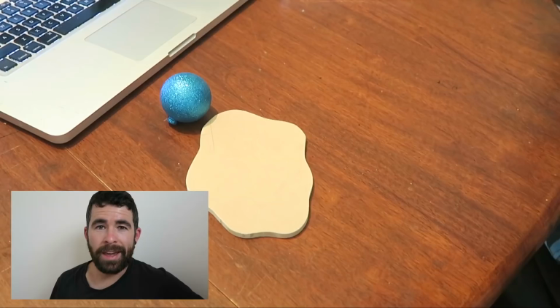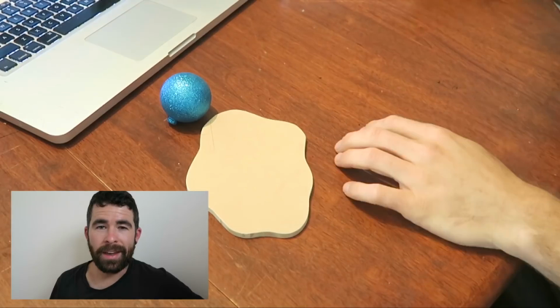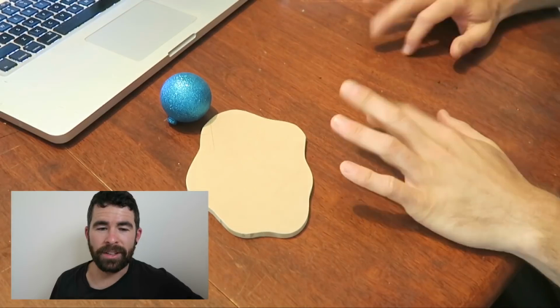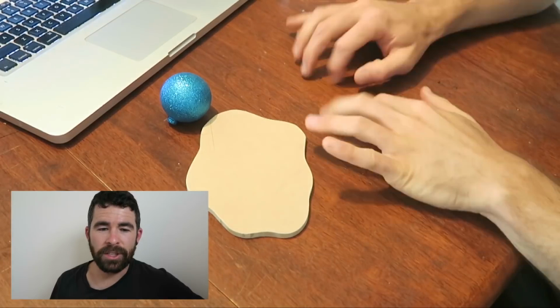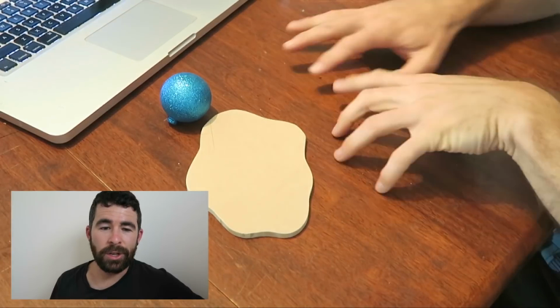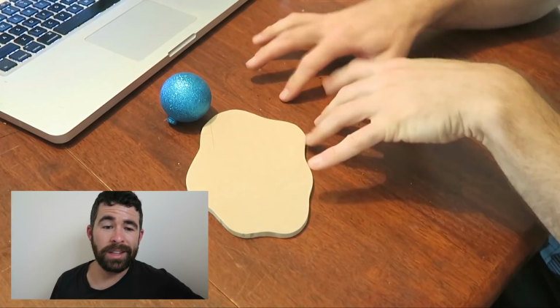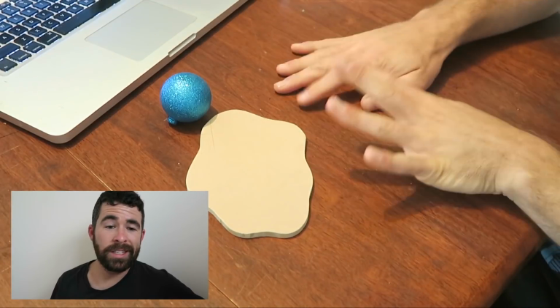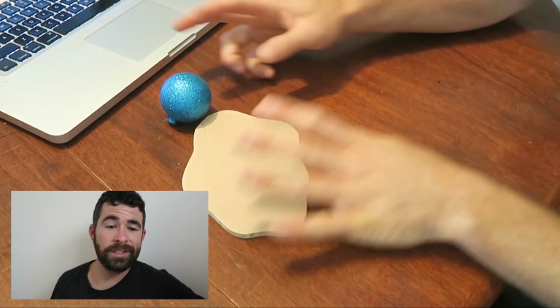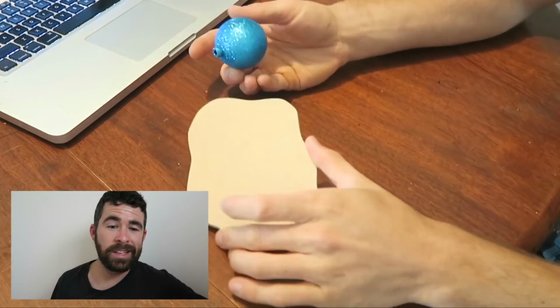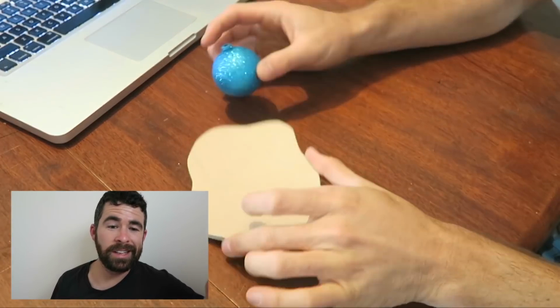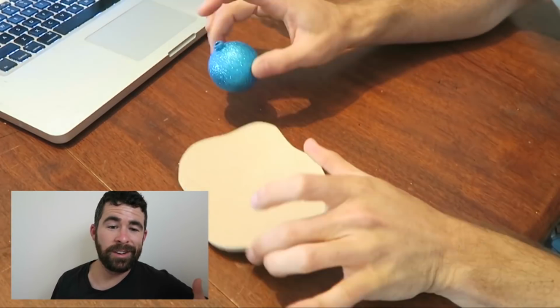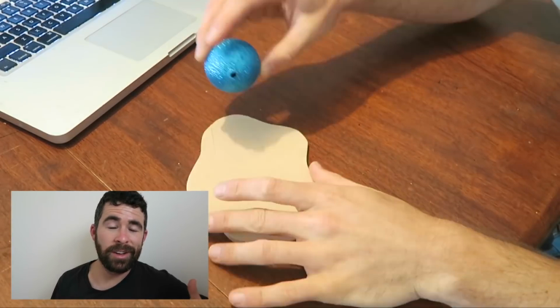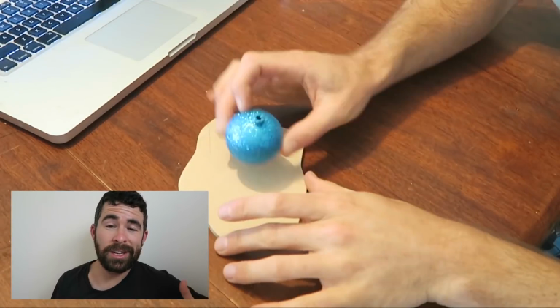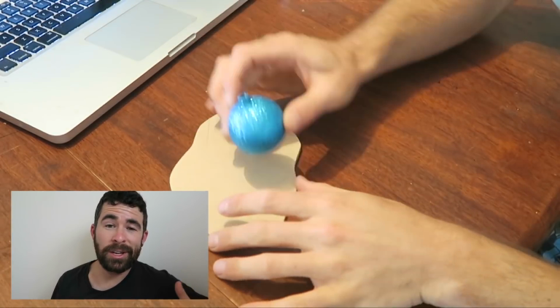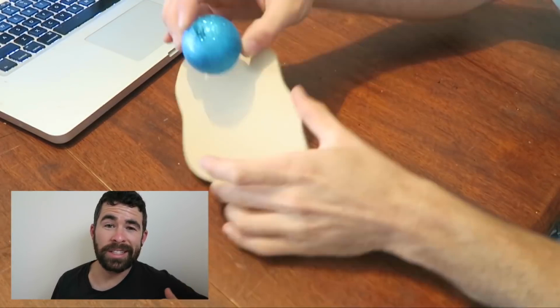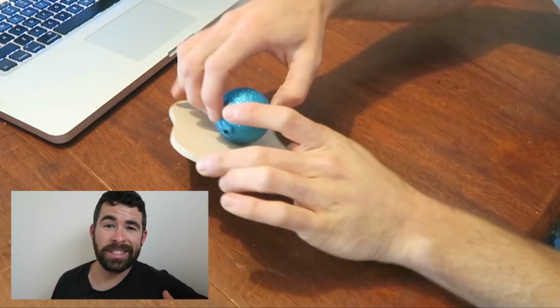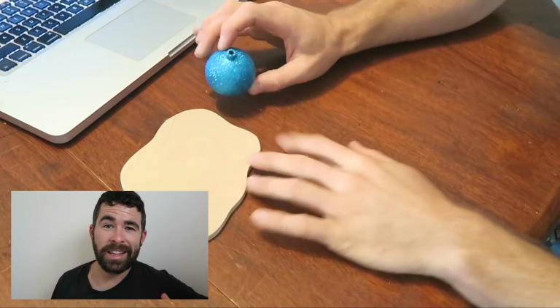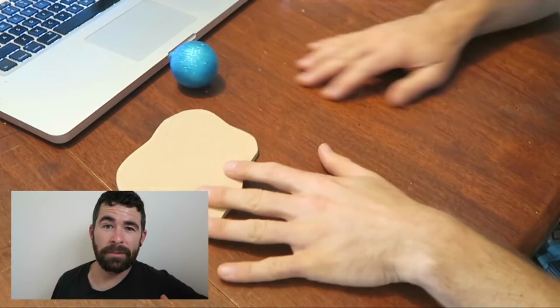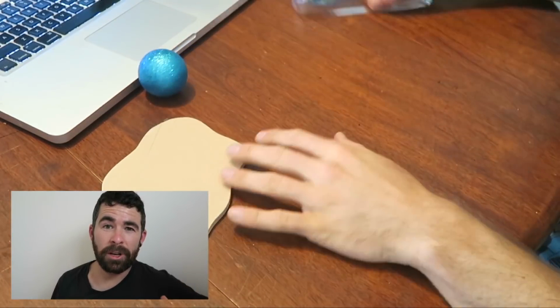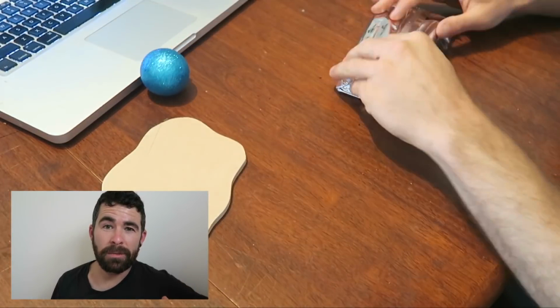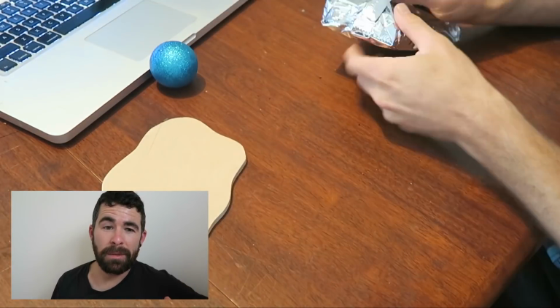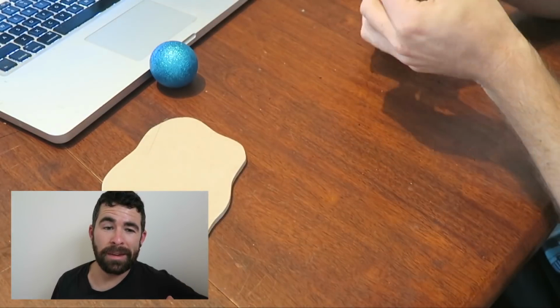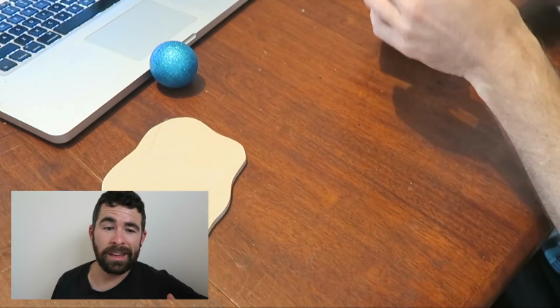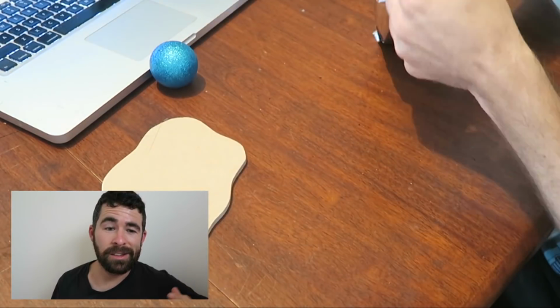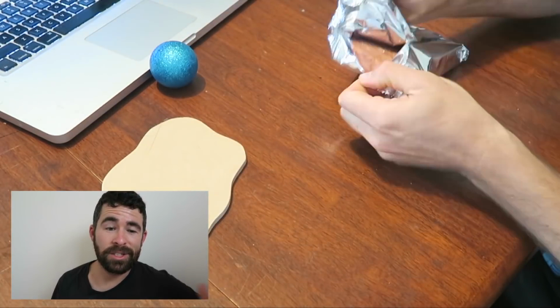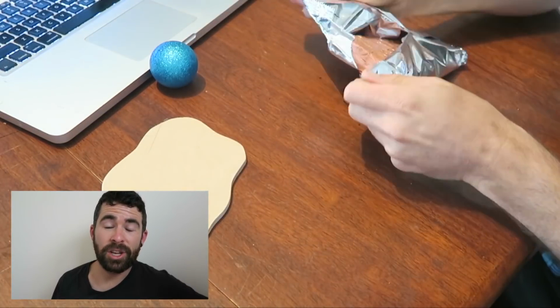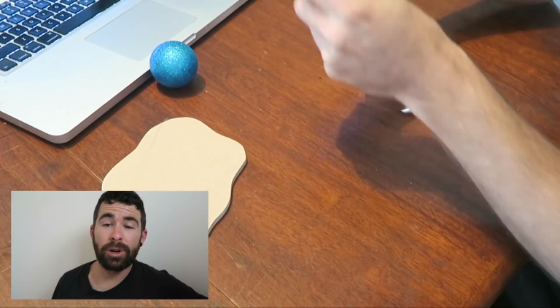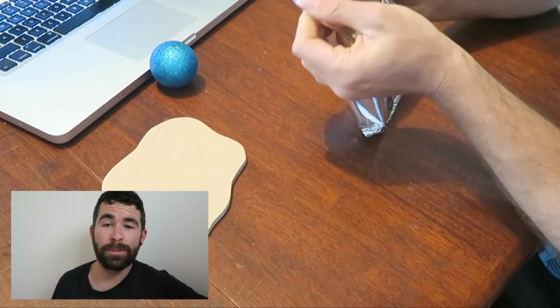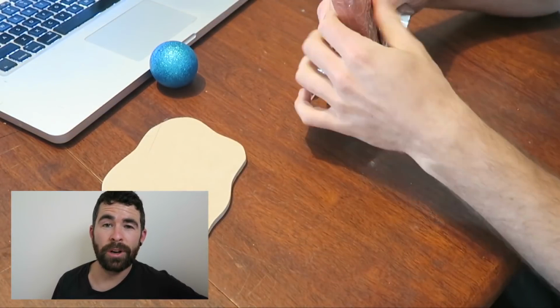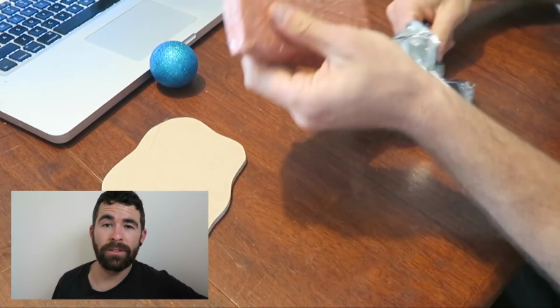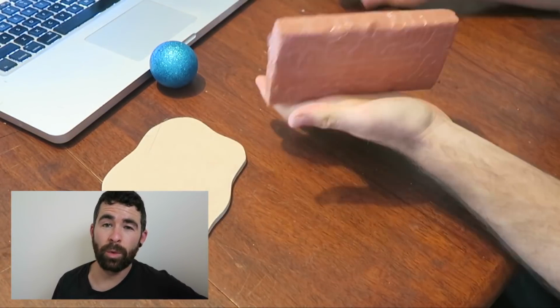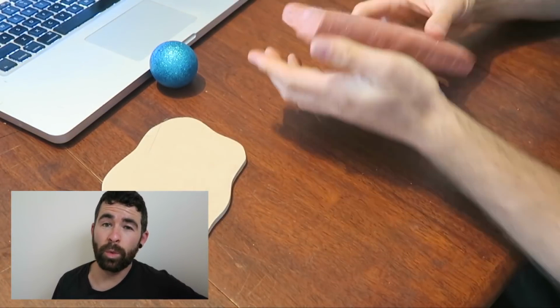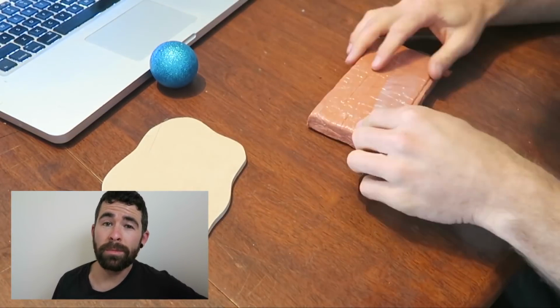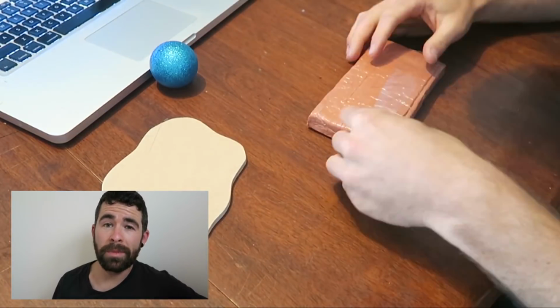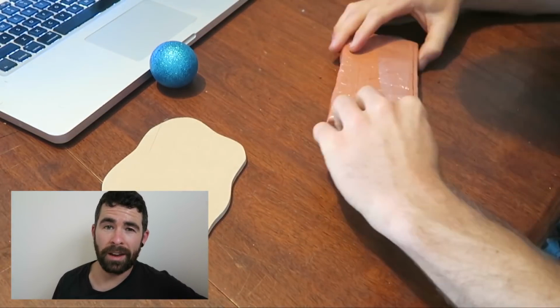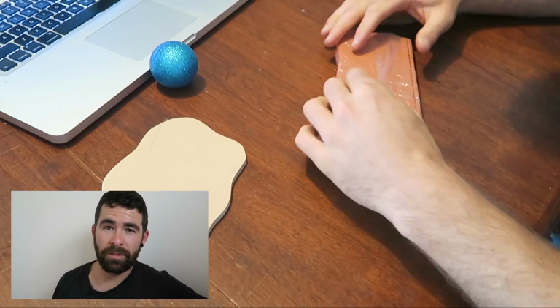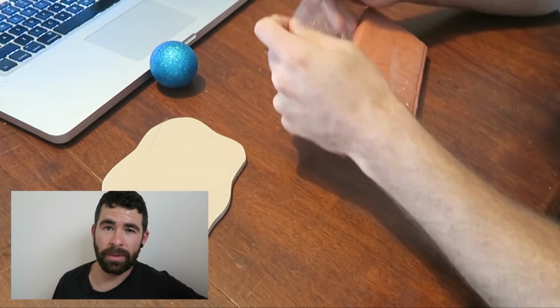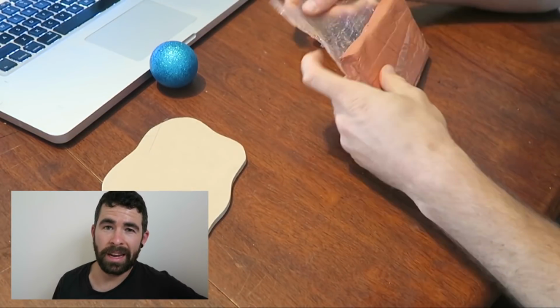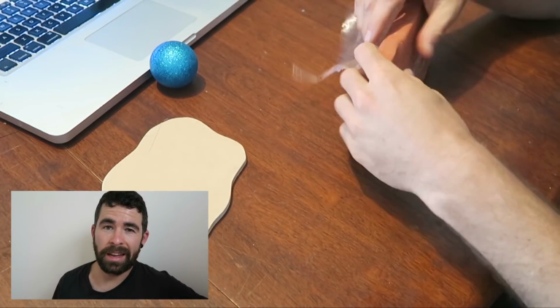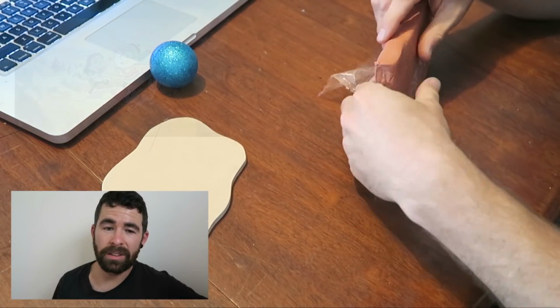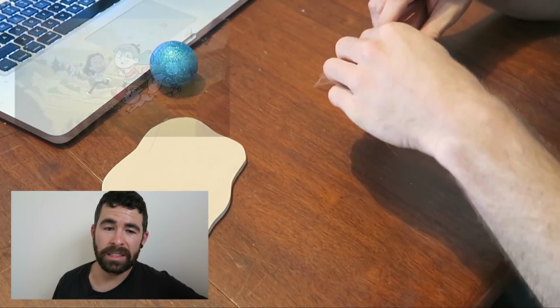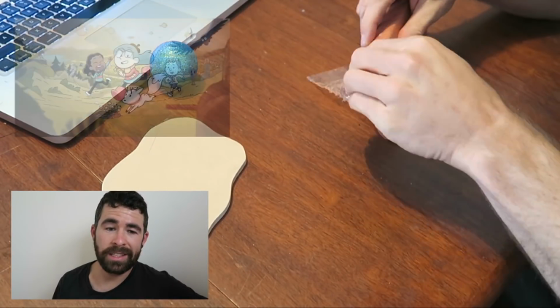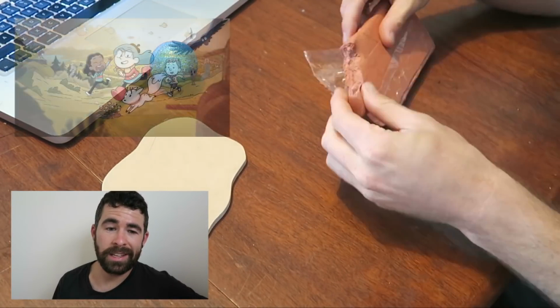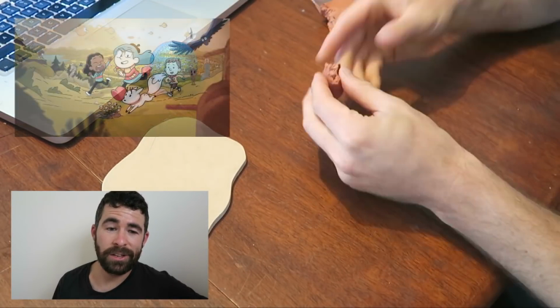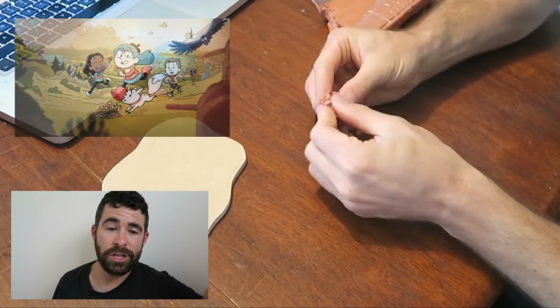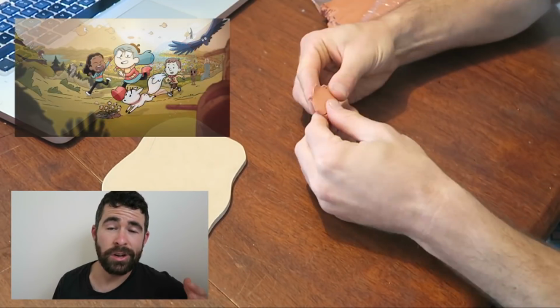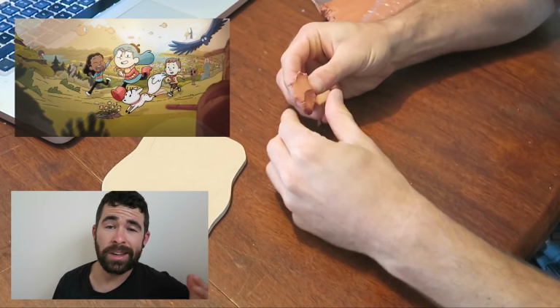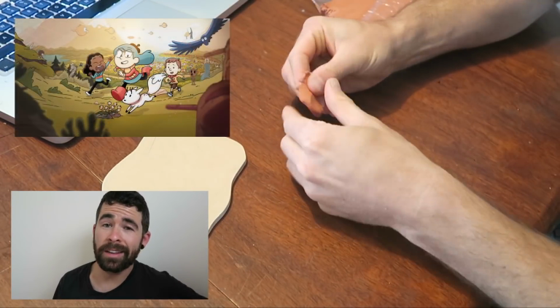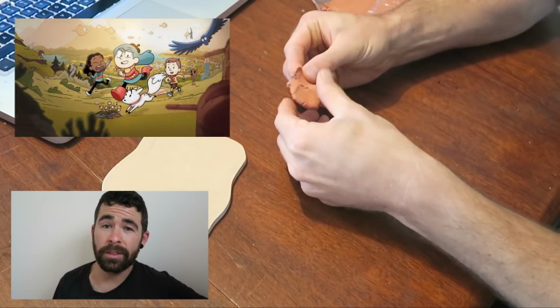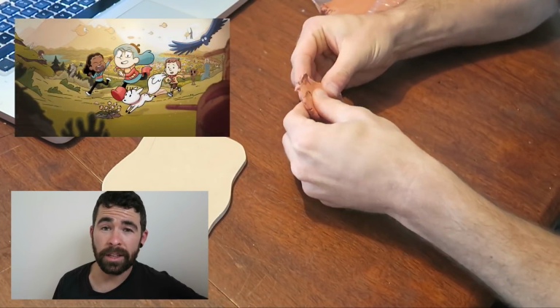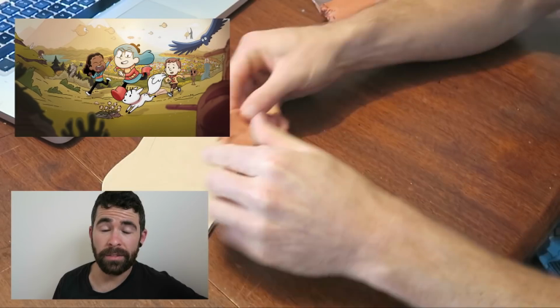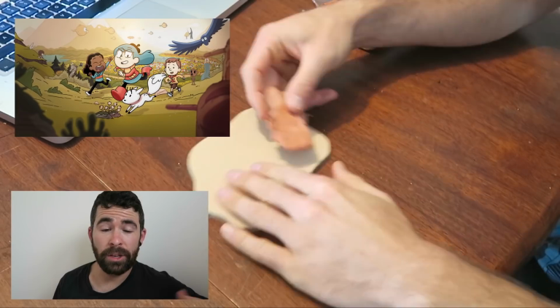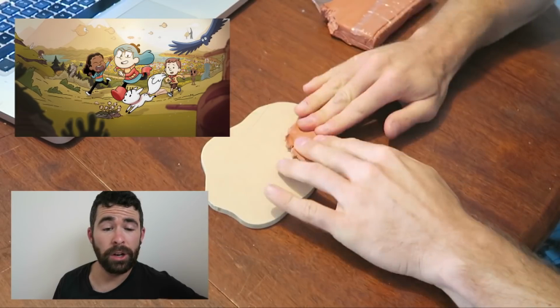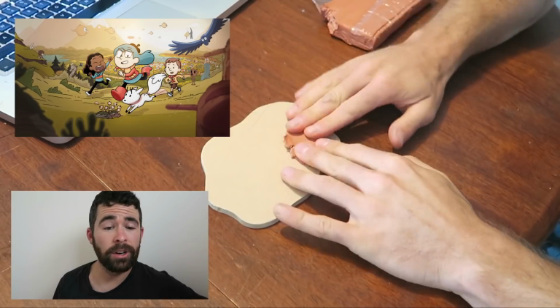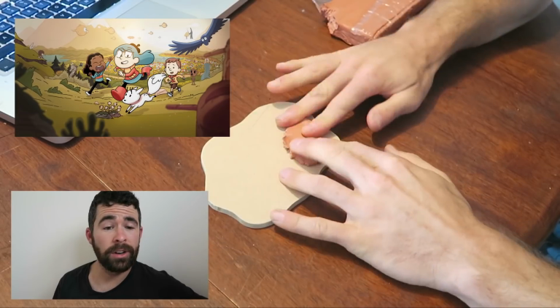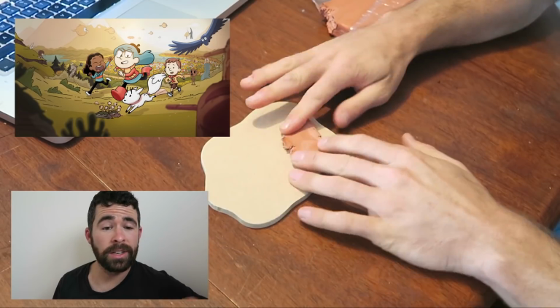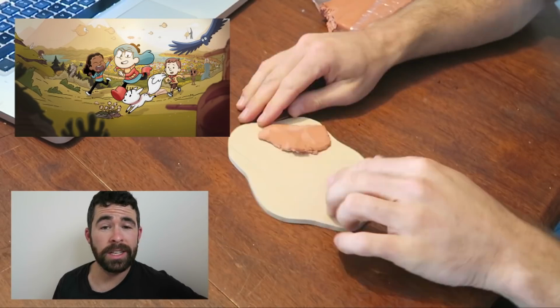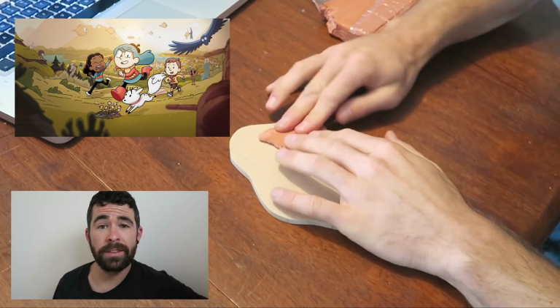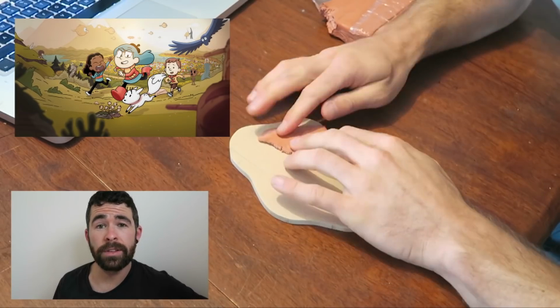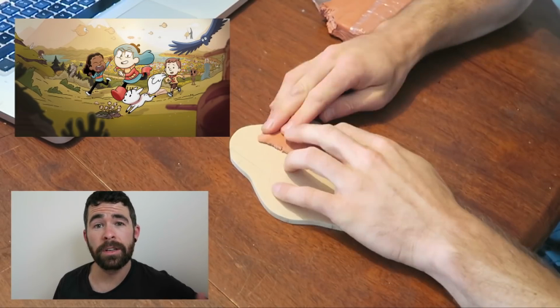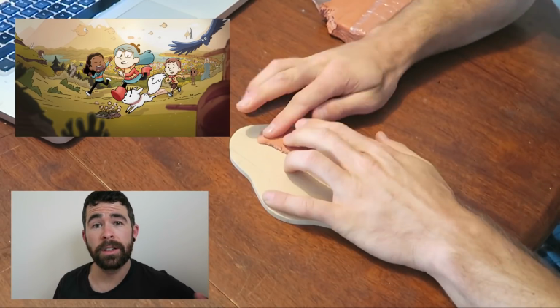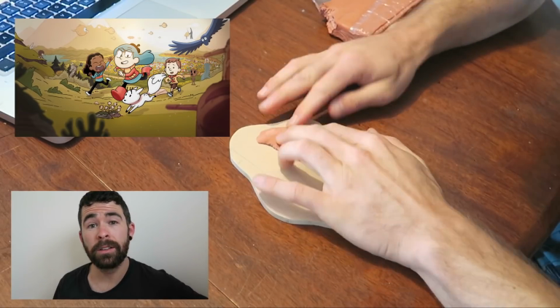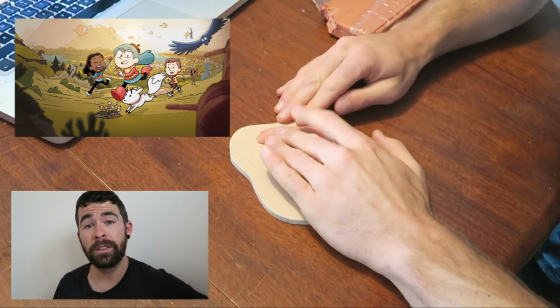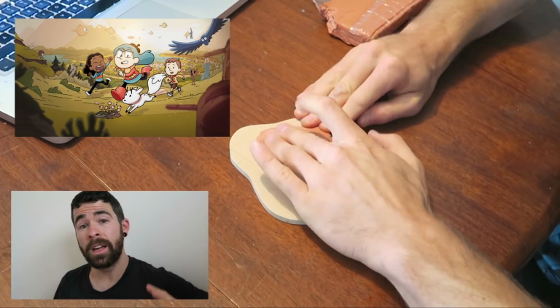Hey there, so in this video you can see that I'm going to be making a sculpture of the Woodman from the Netflix TV show Hilda.